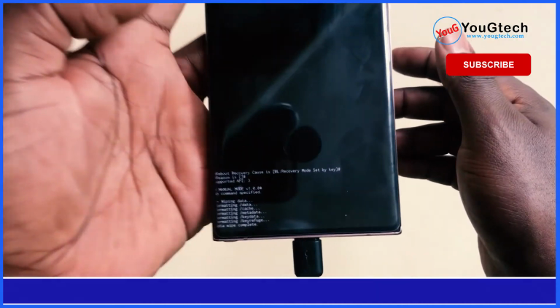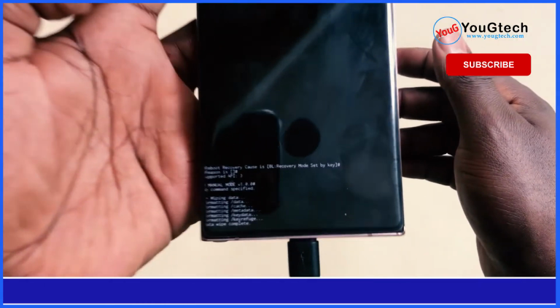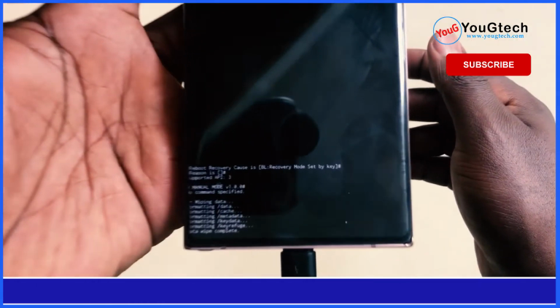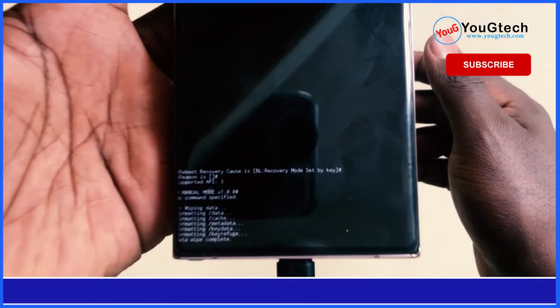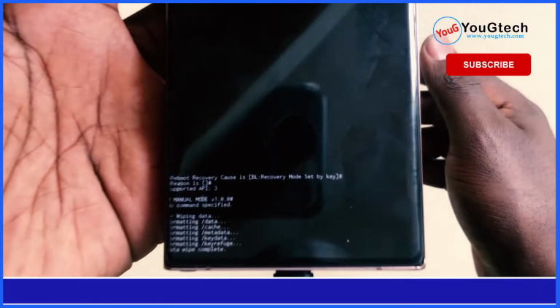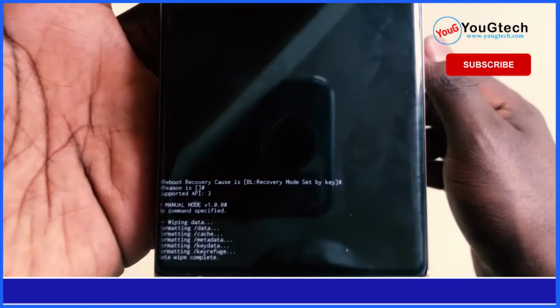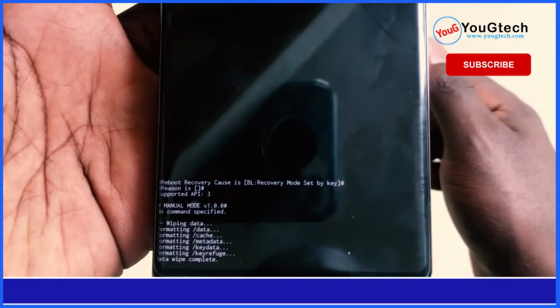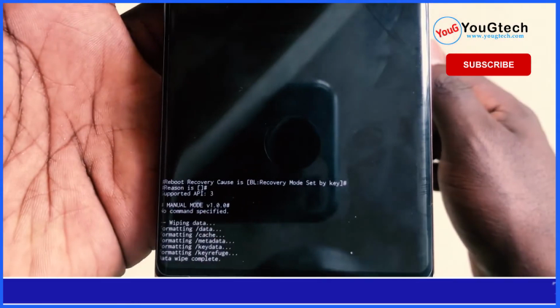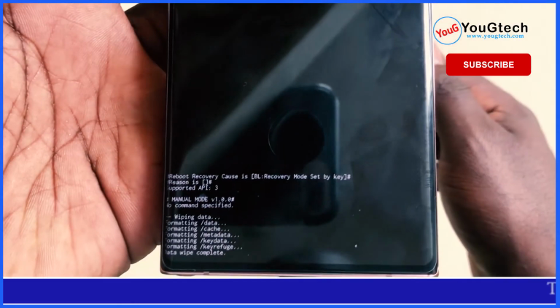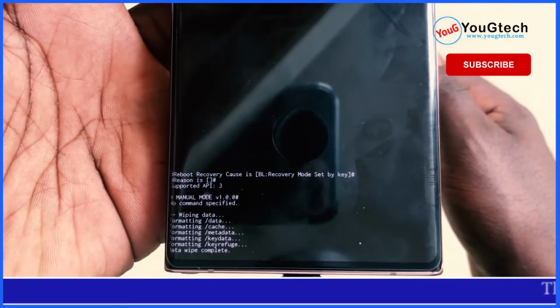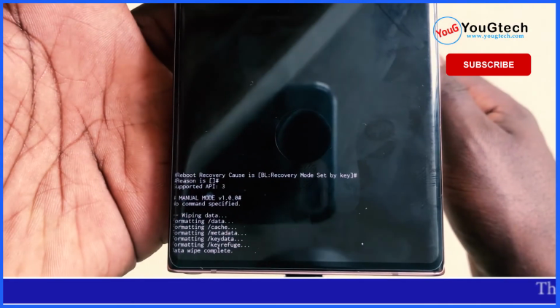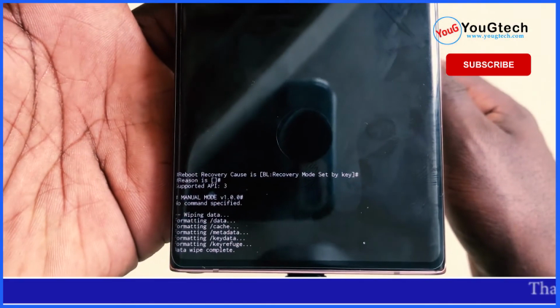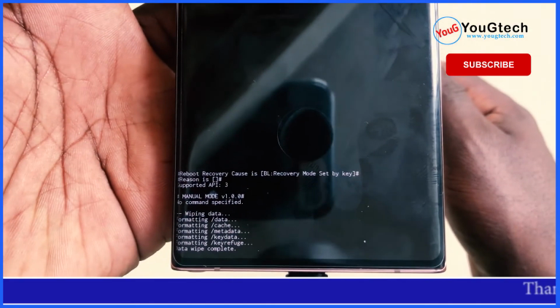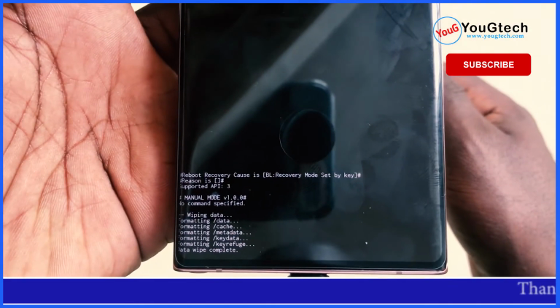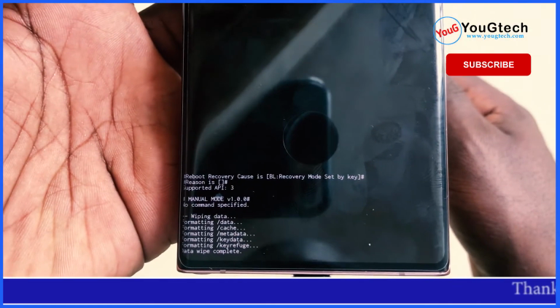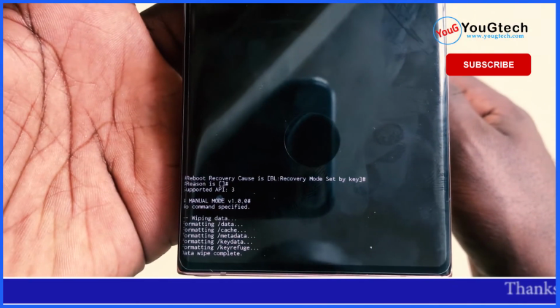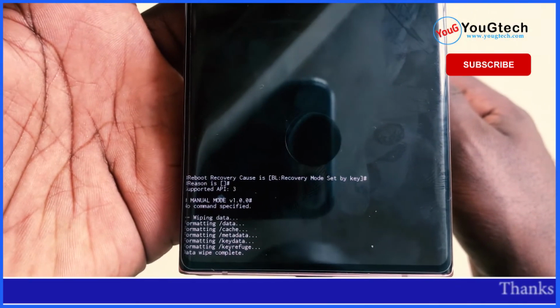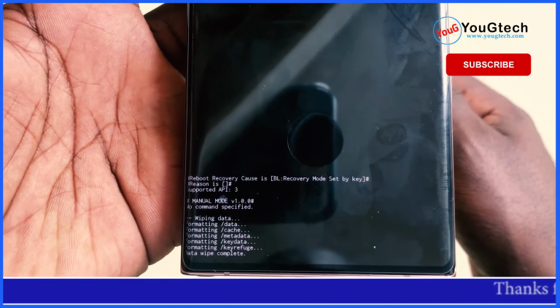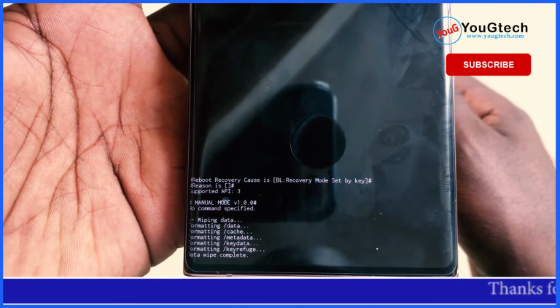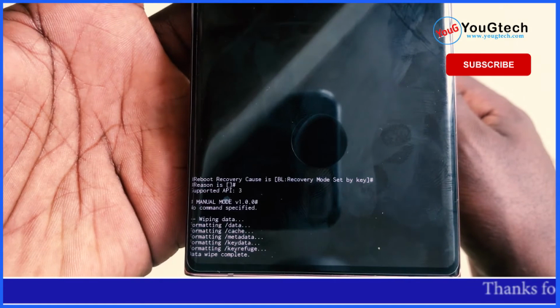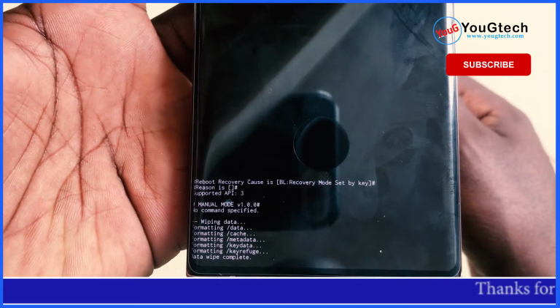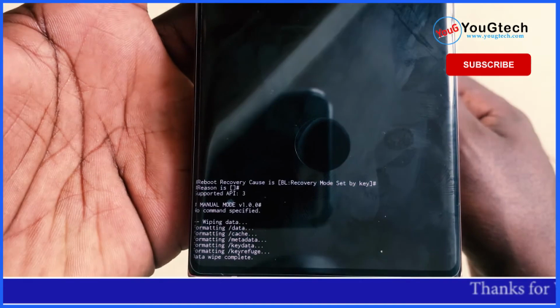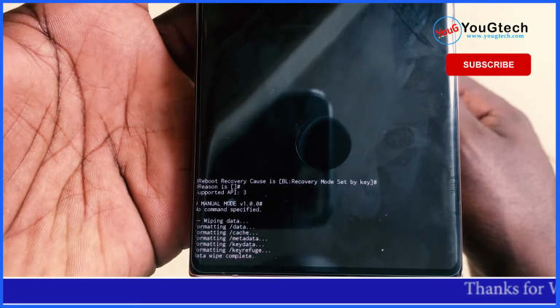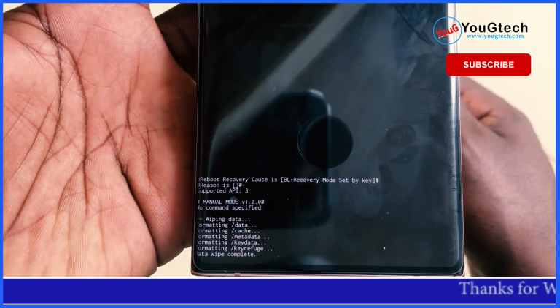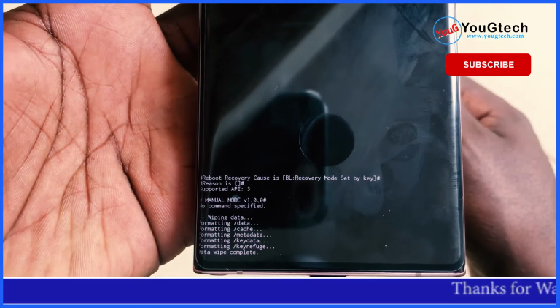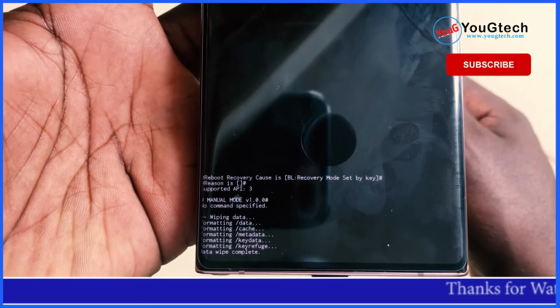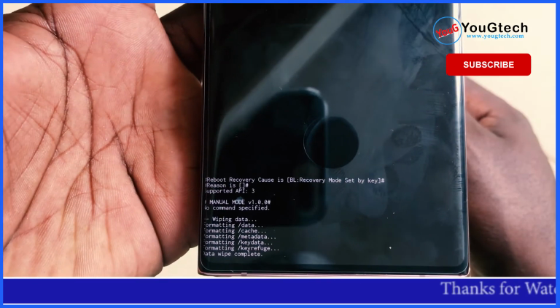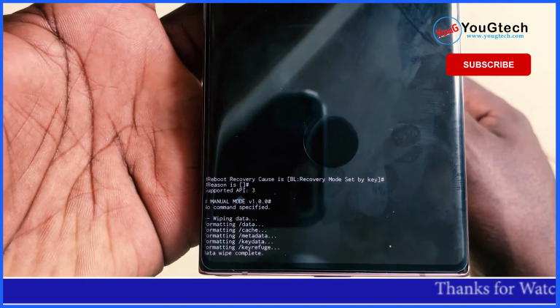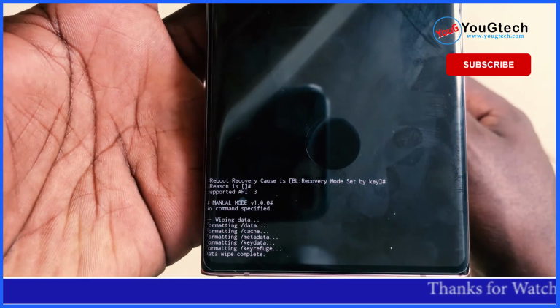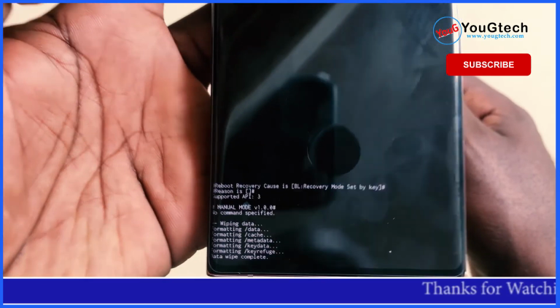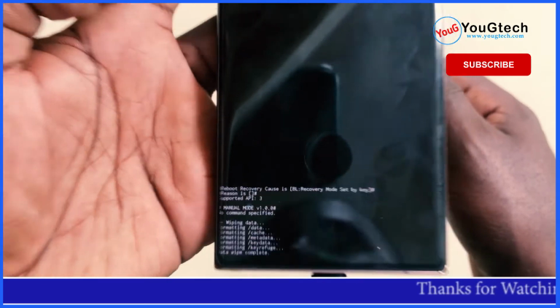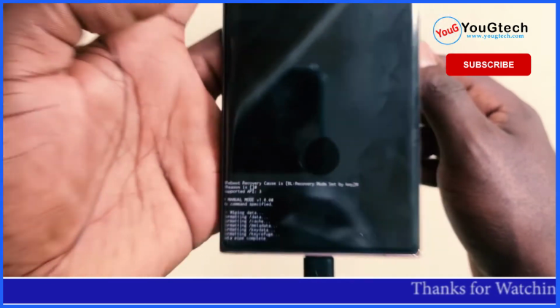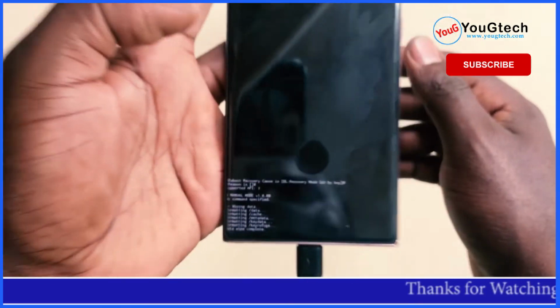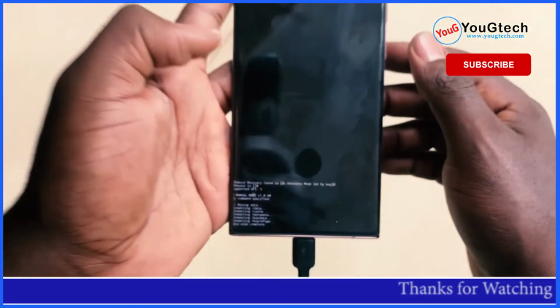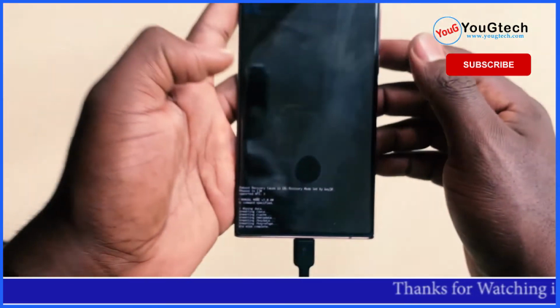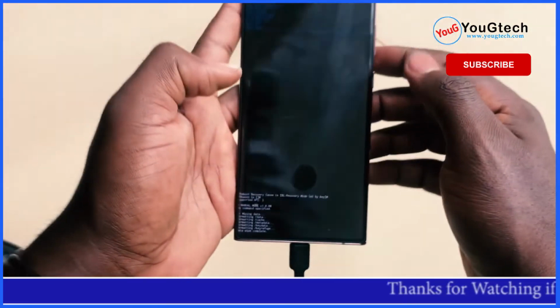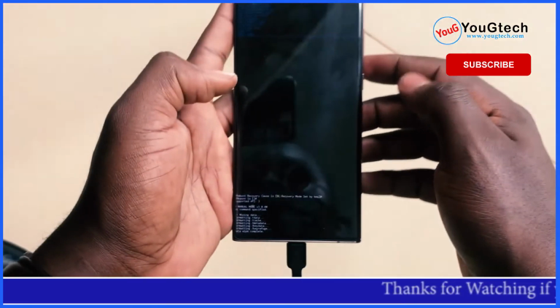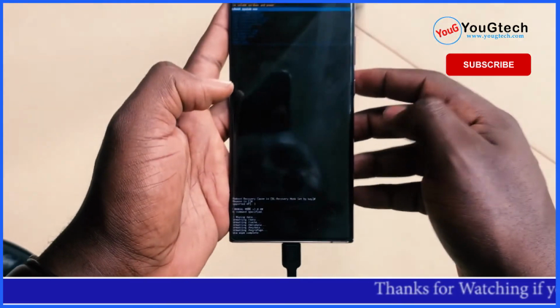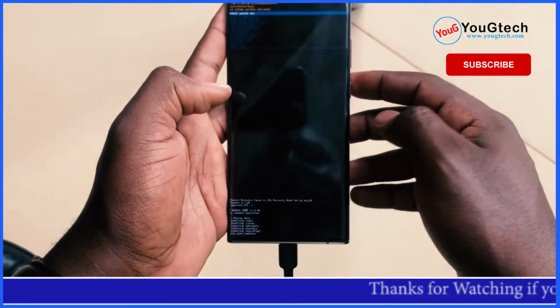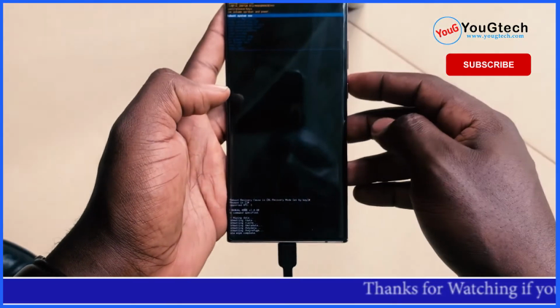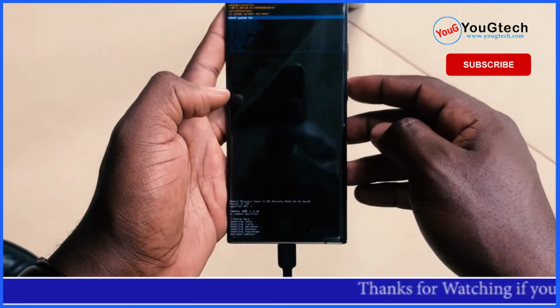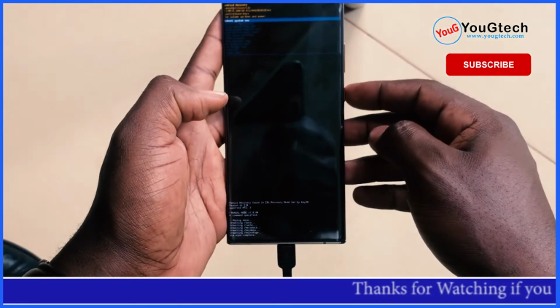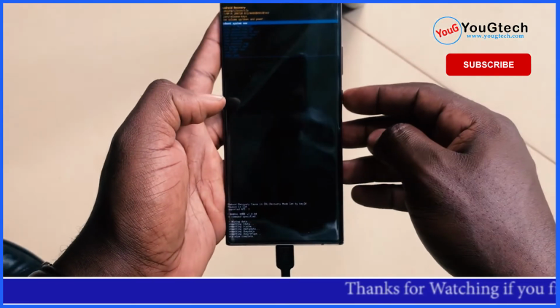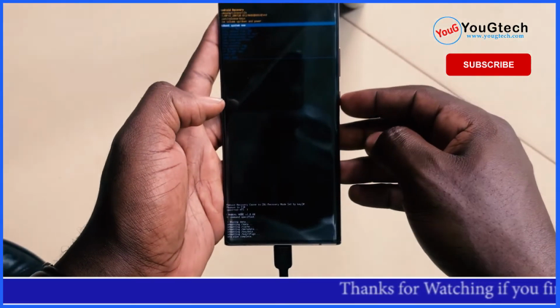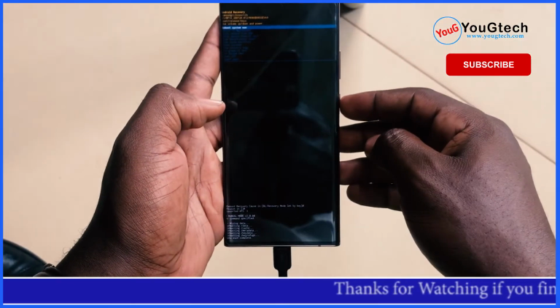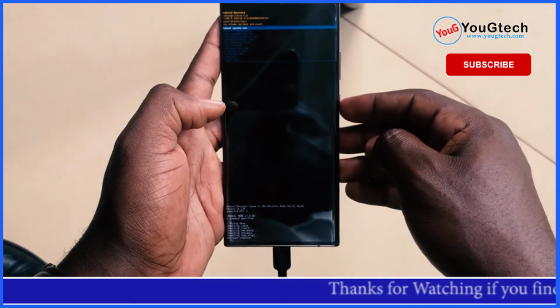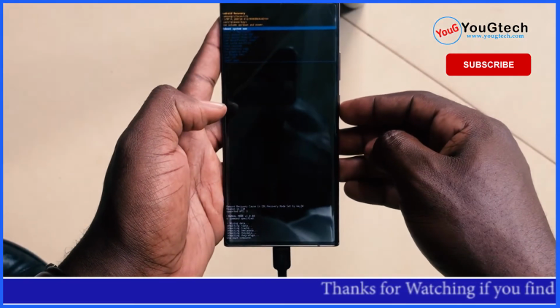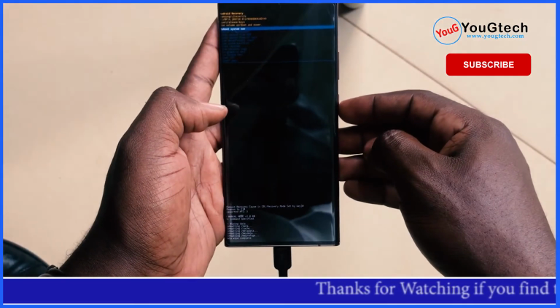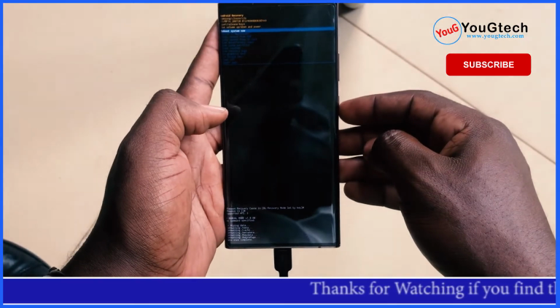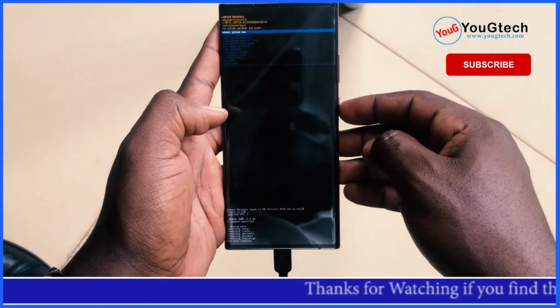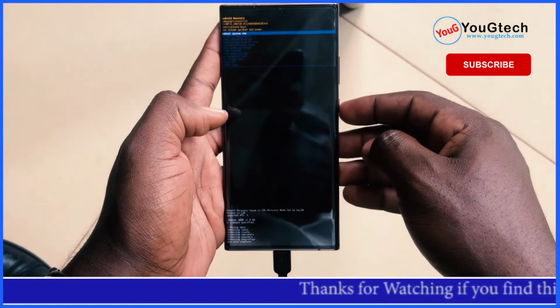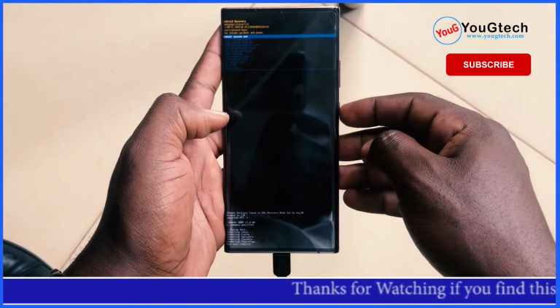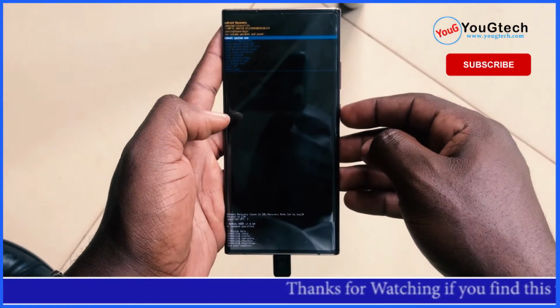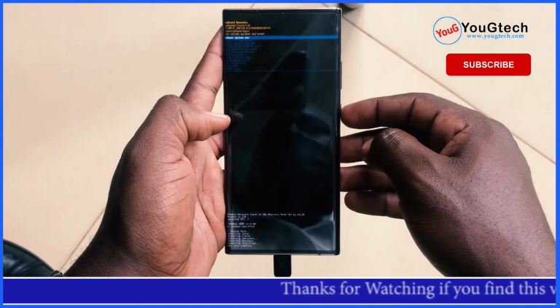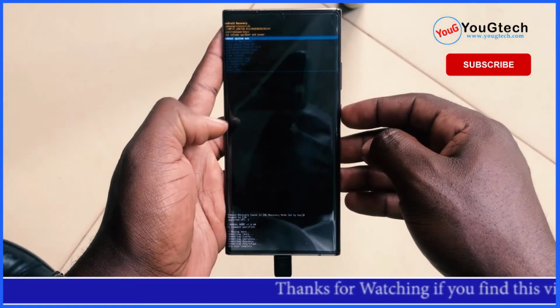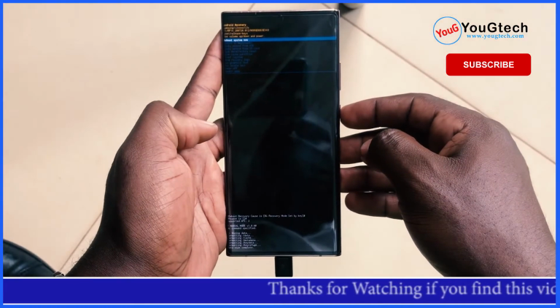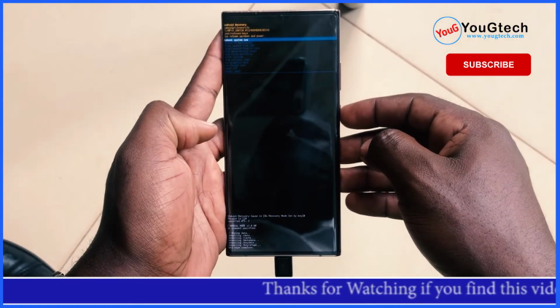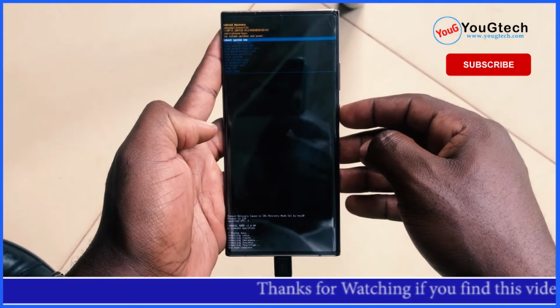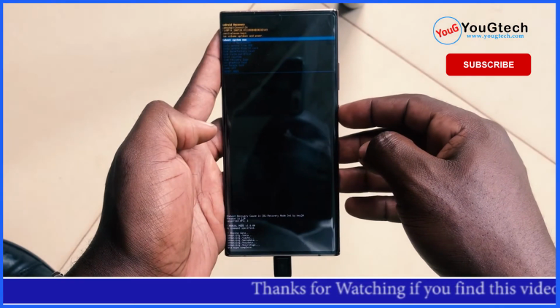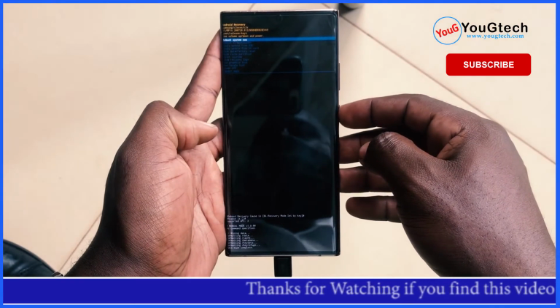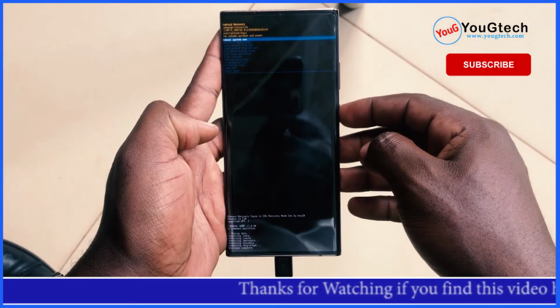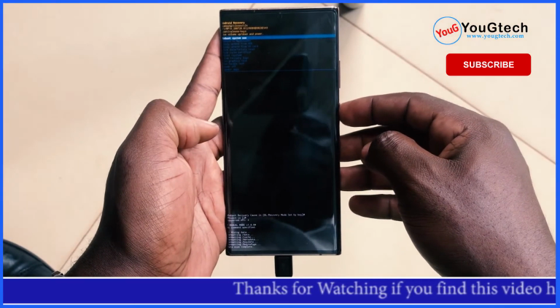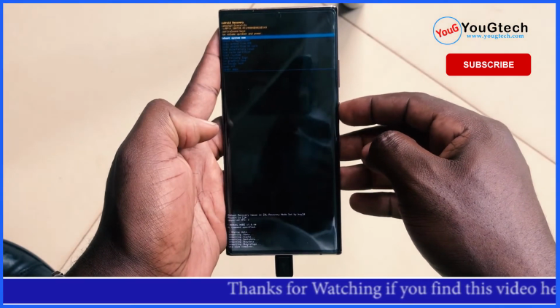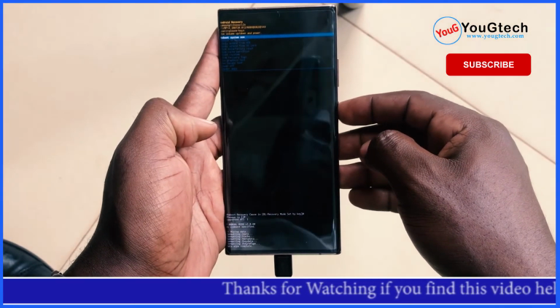Once the data wipe is complete, select reboot system now using the power key and wait for the phone to complete the reboot.